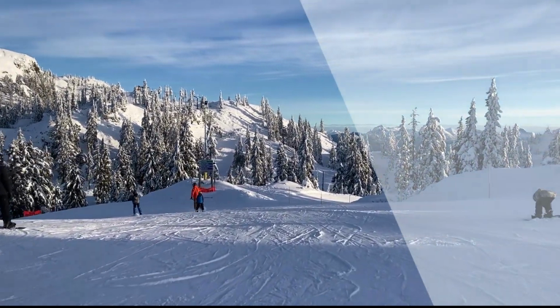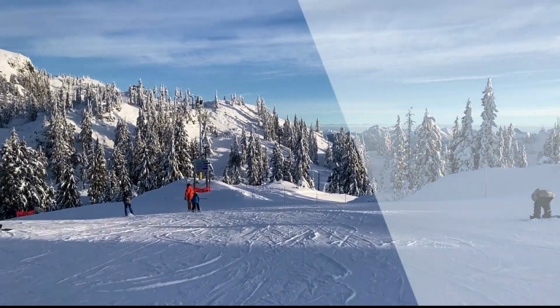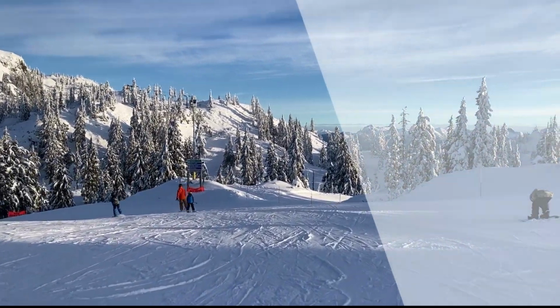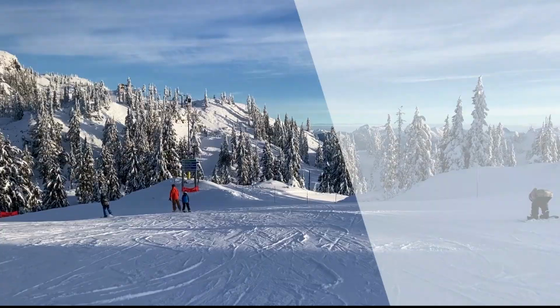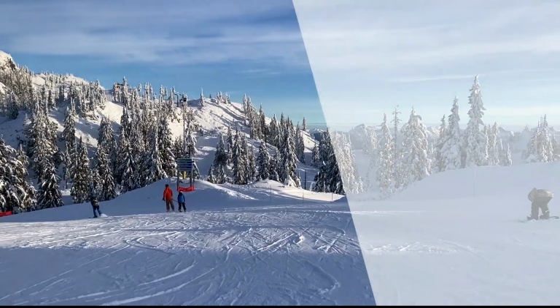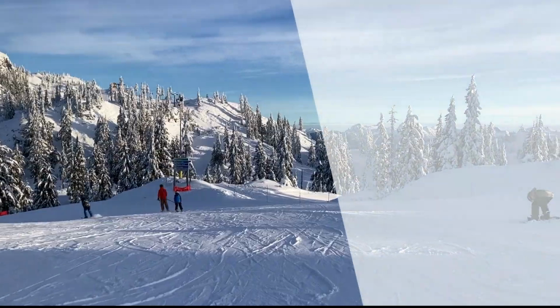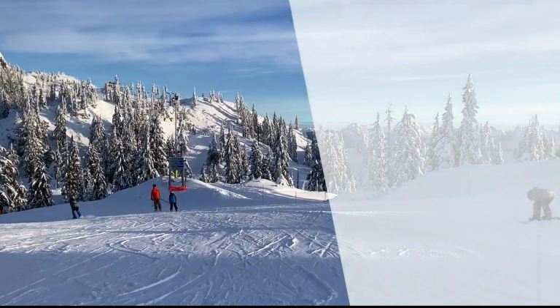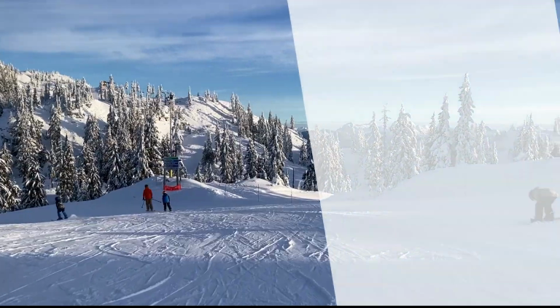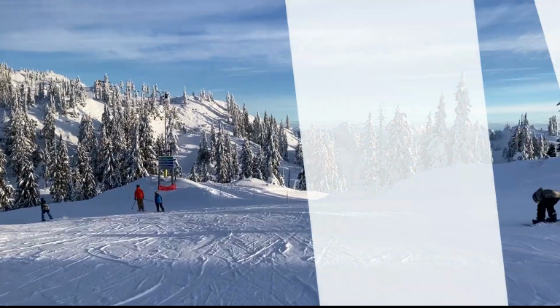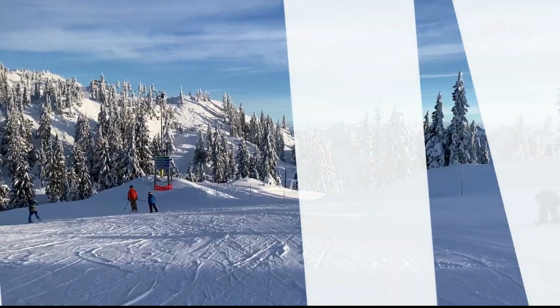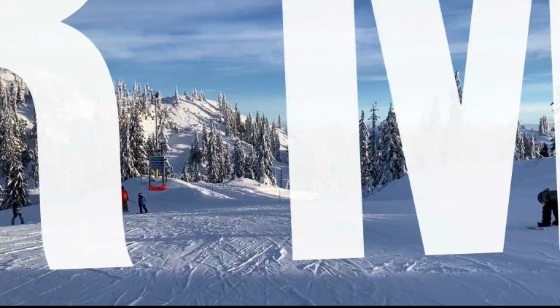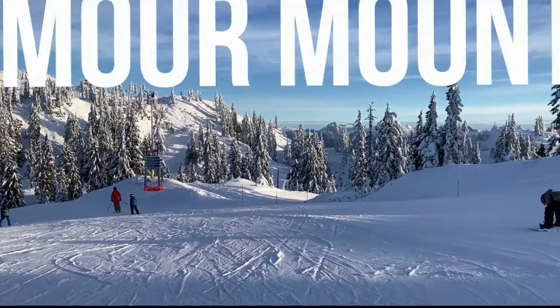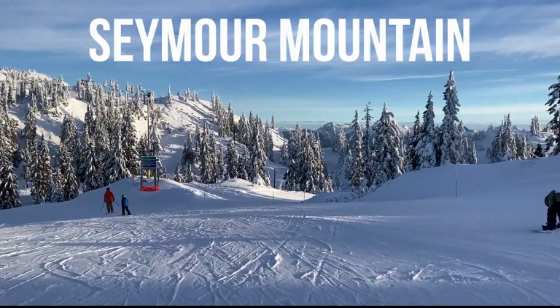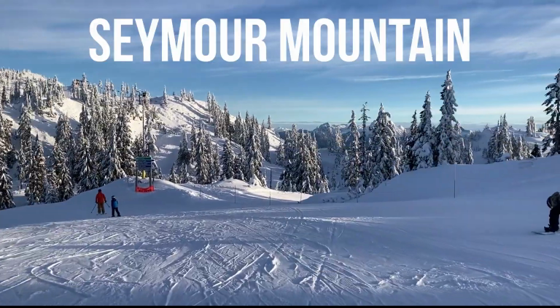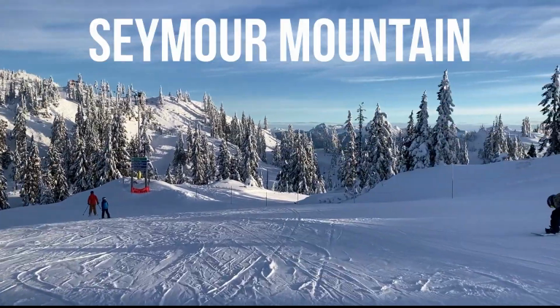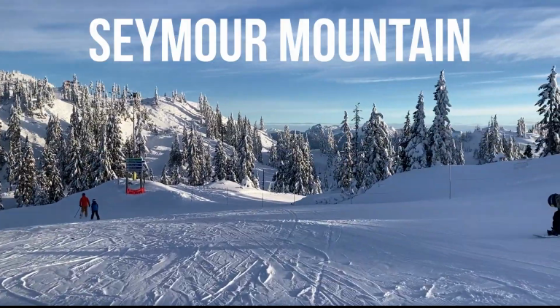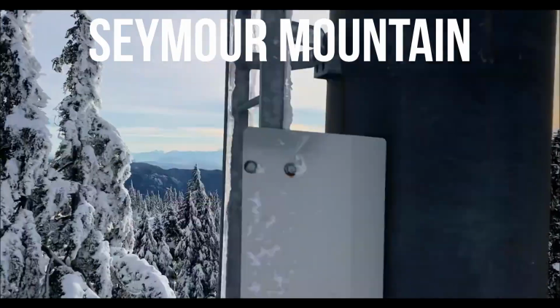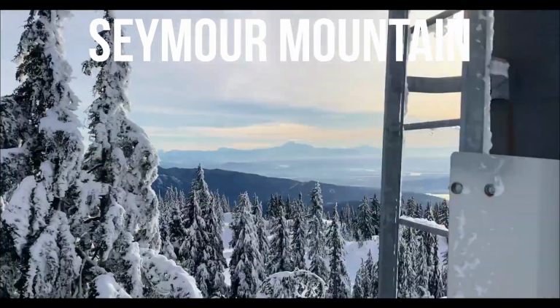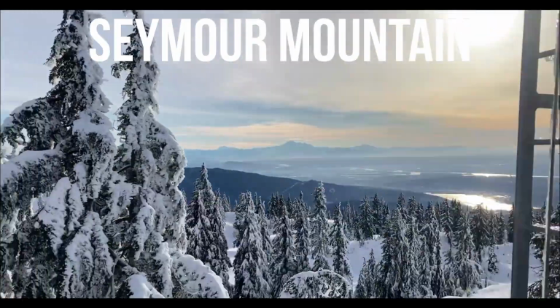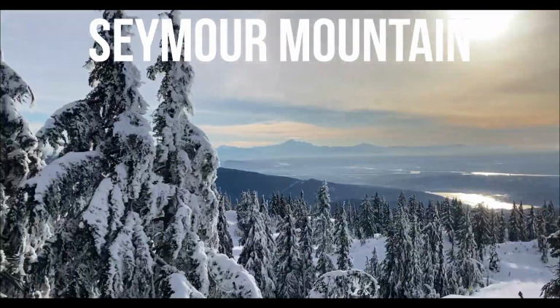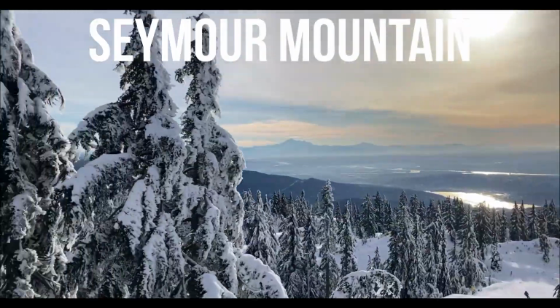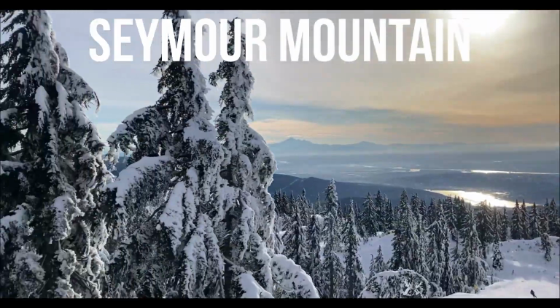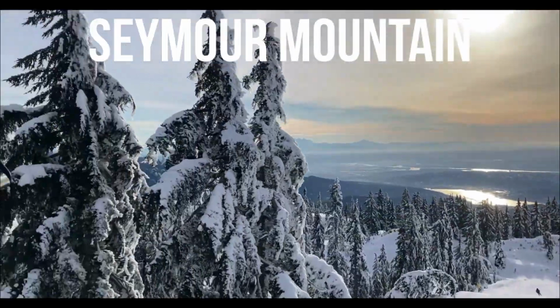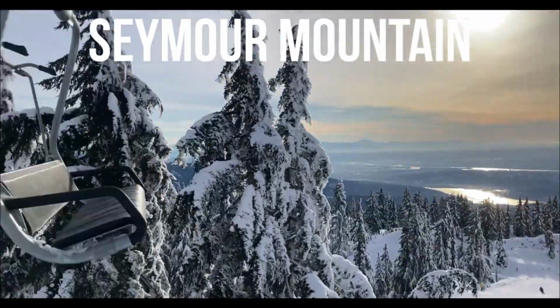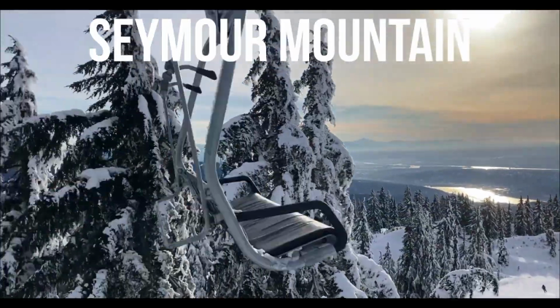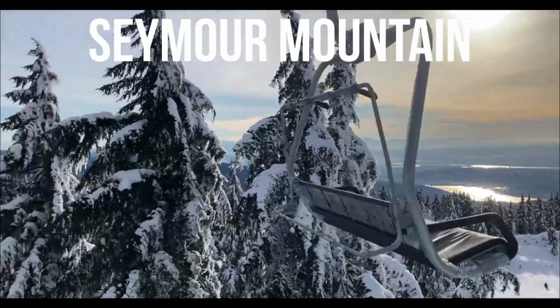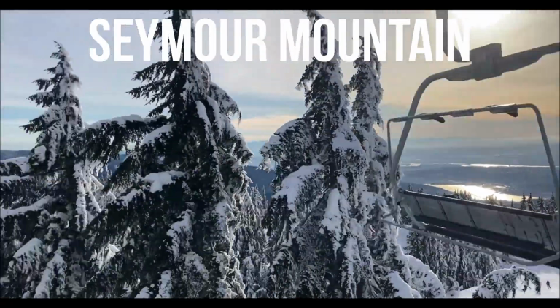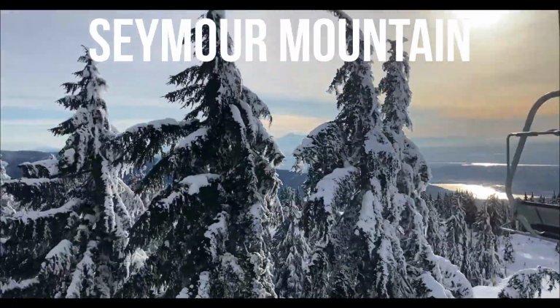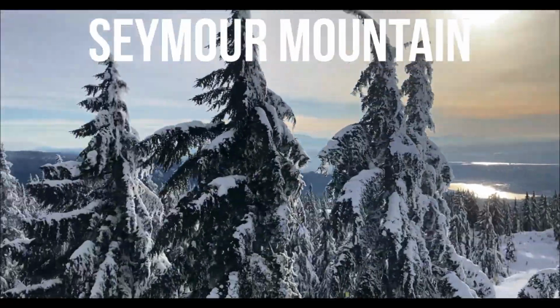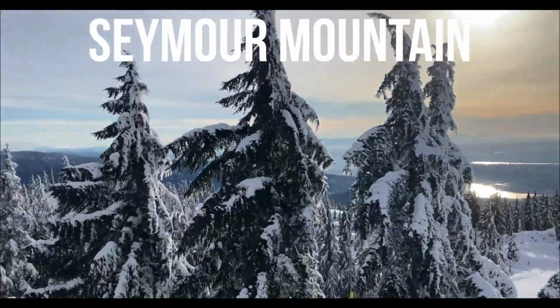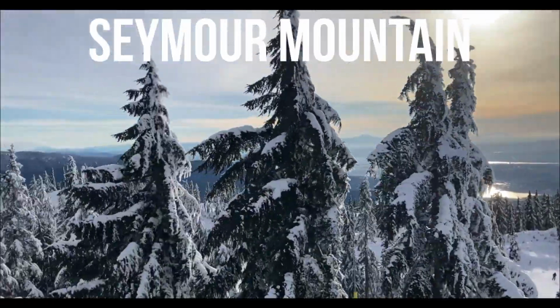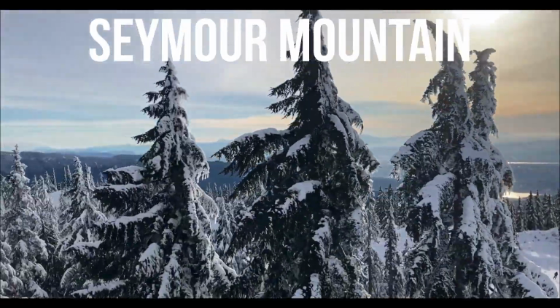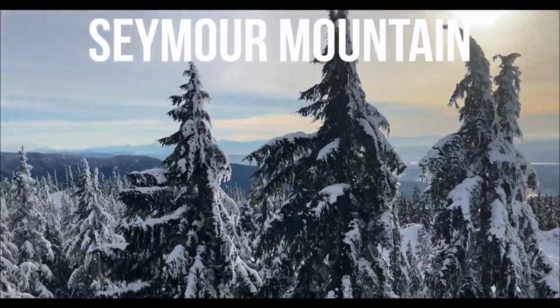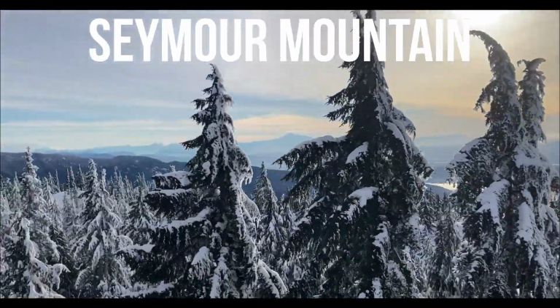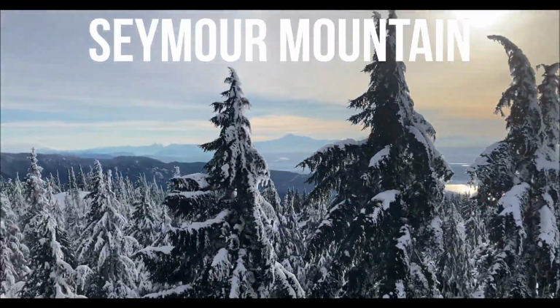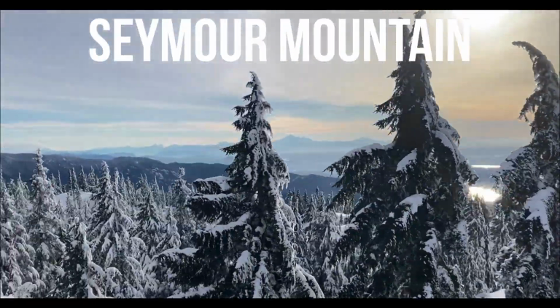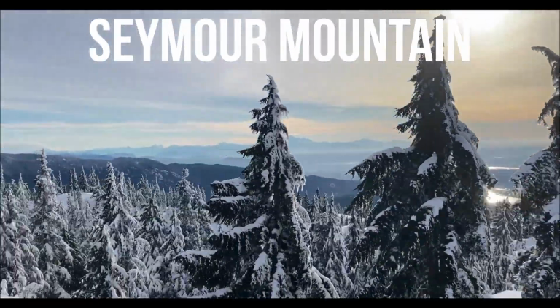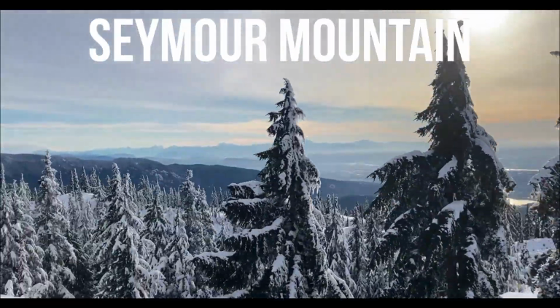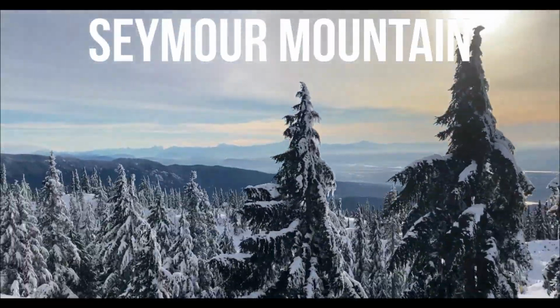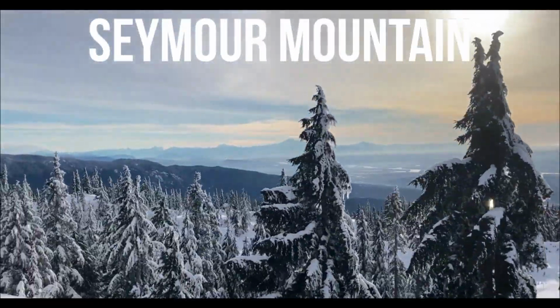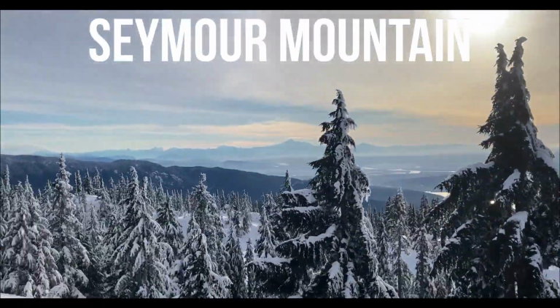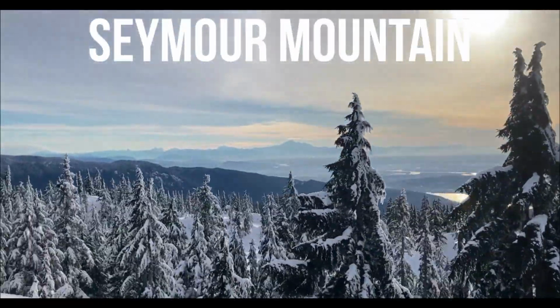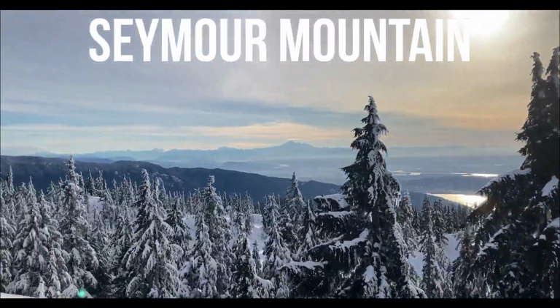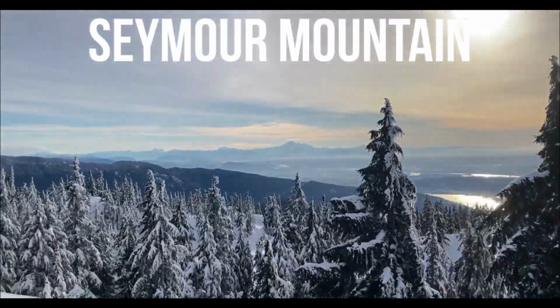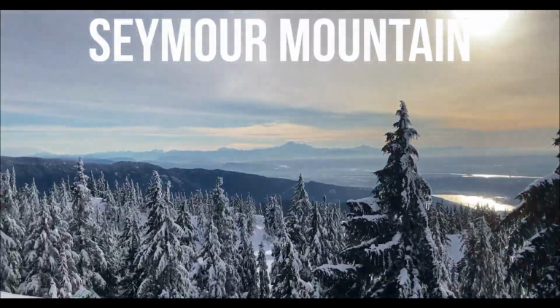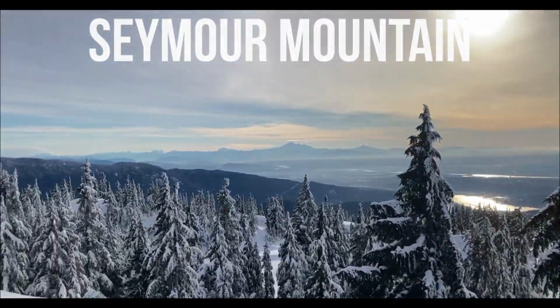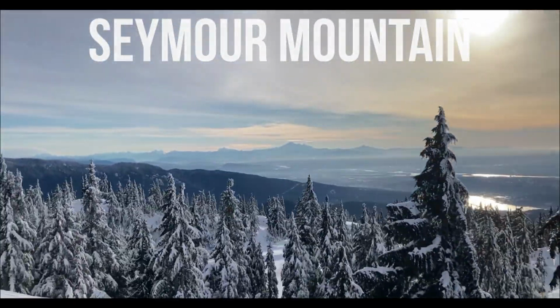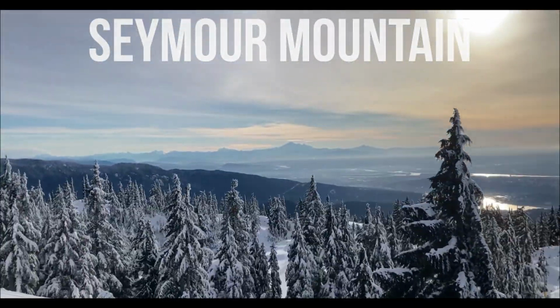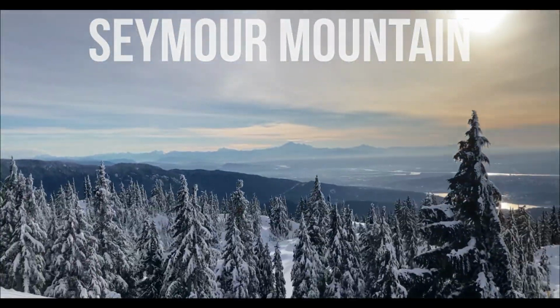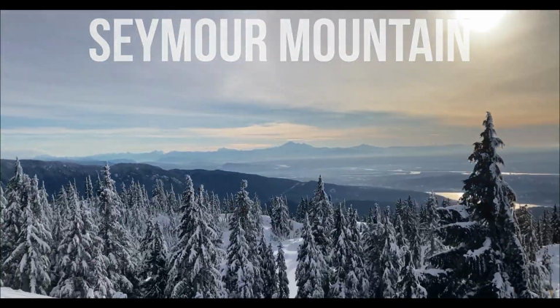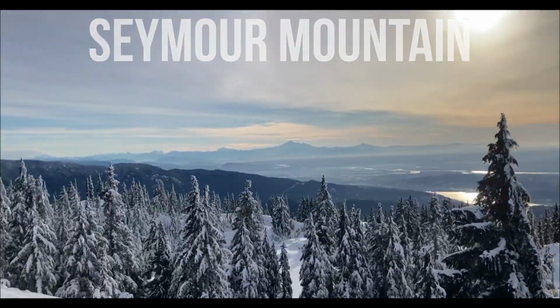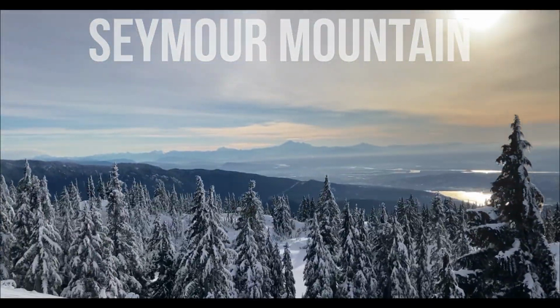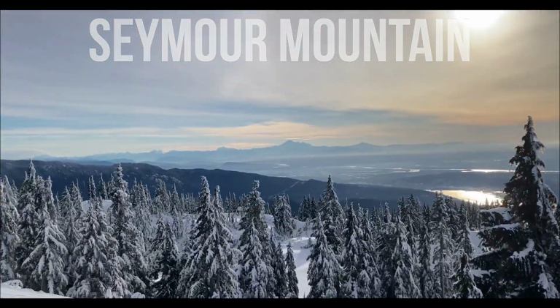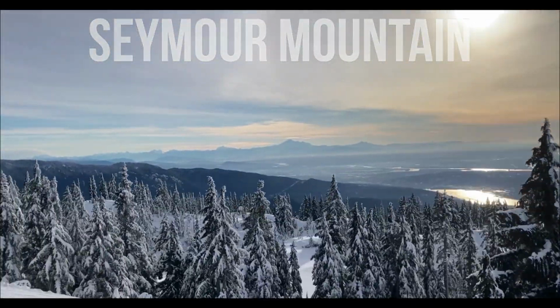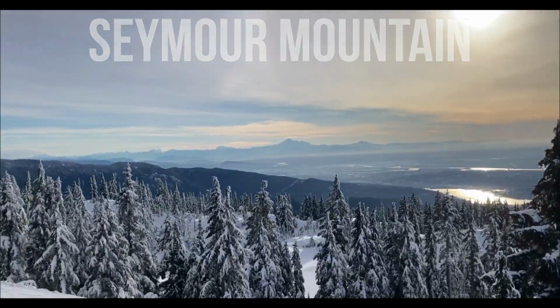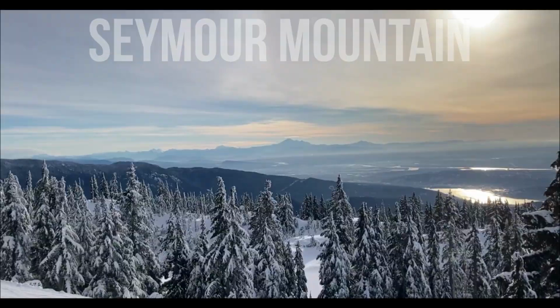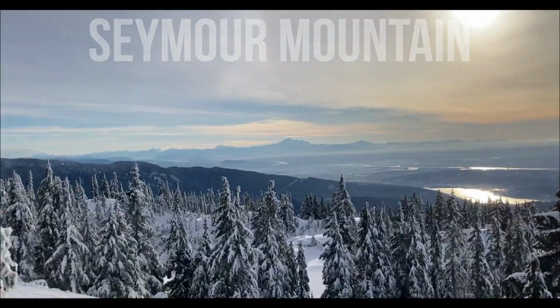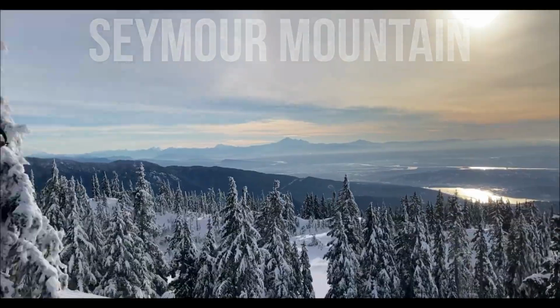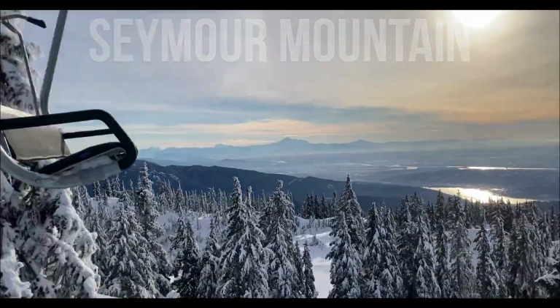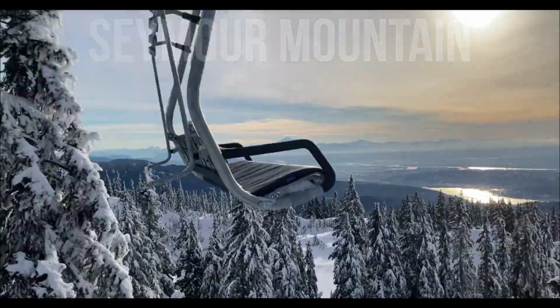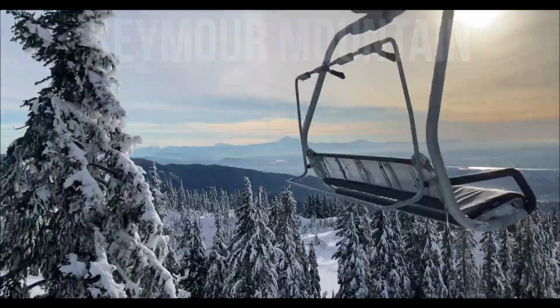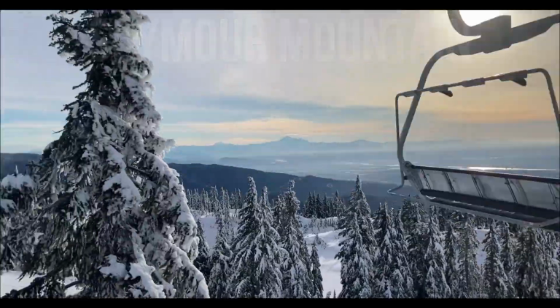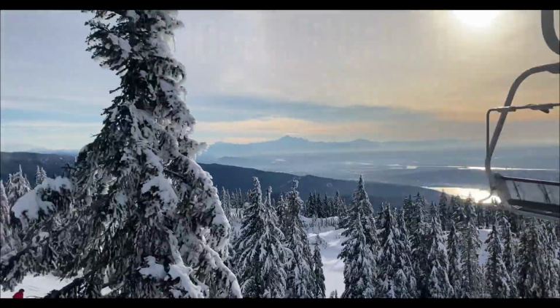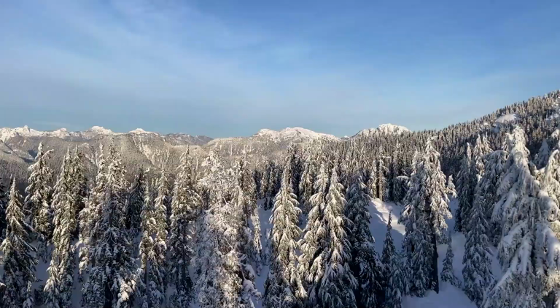Today we're up here on Seymour Mountain, which is one of three local mountains in the Vancouver area where you can ski and snowboard.